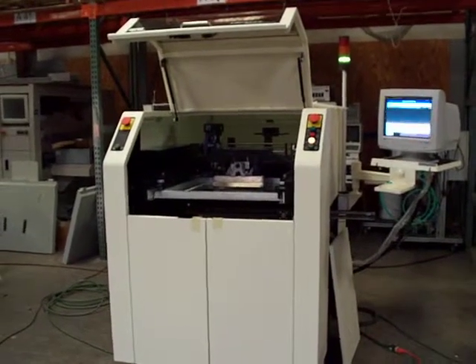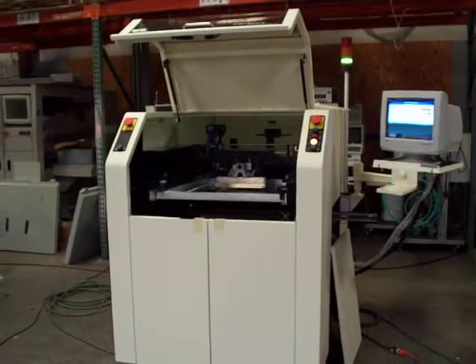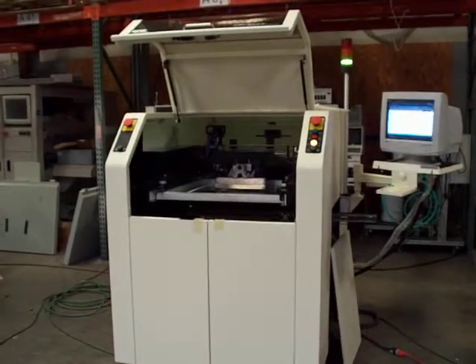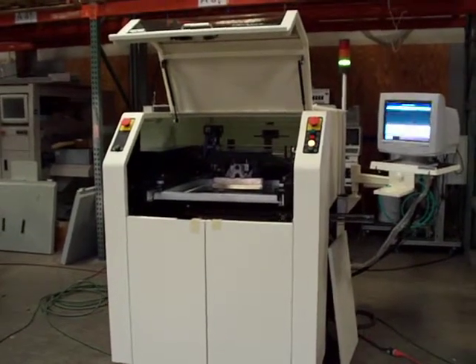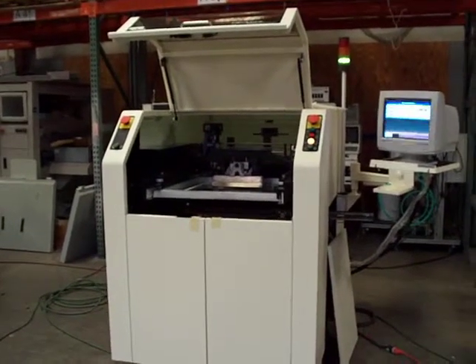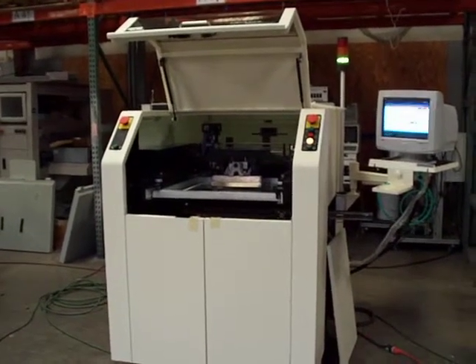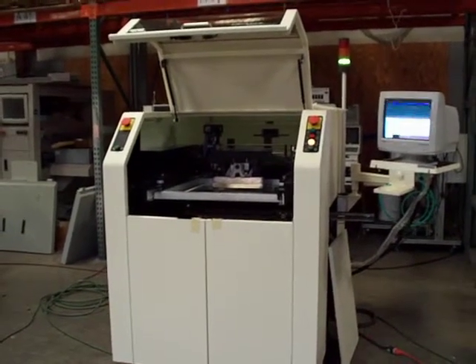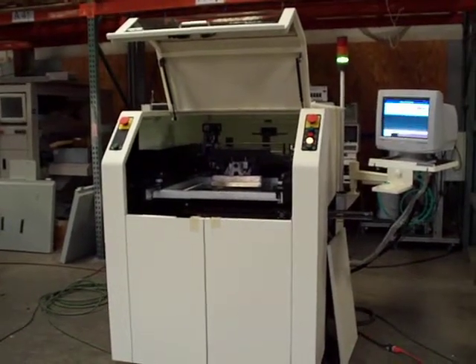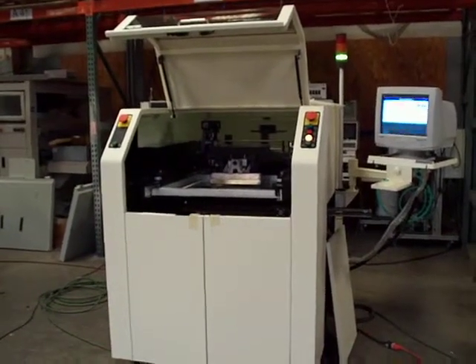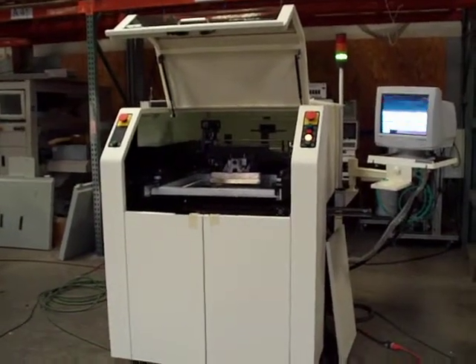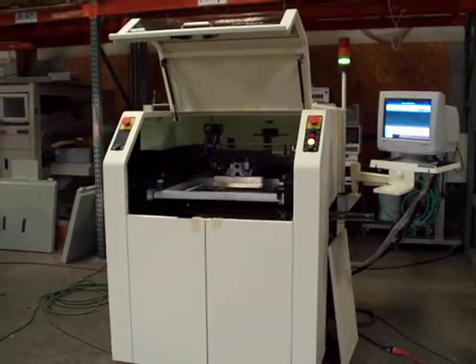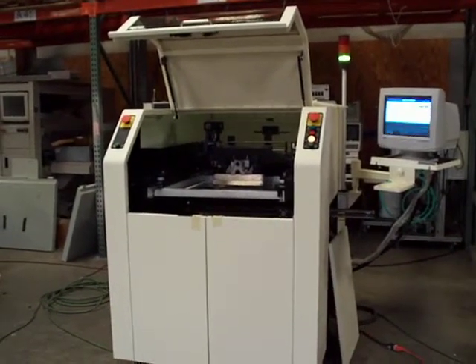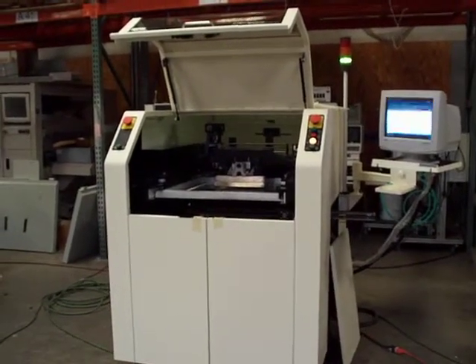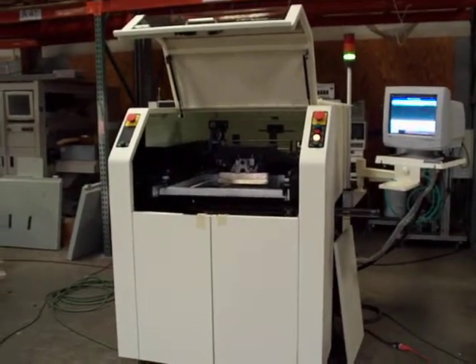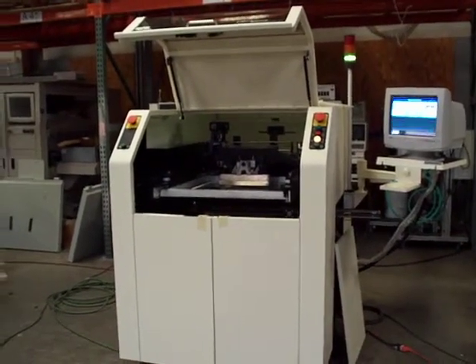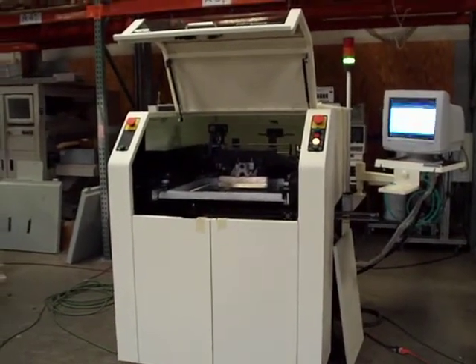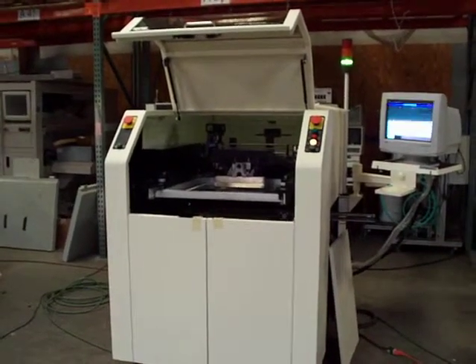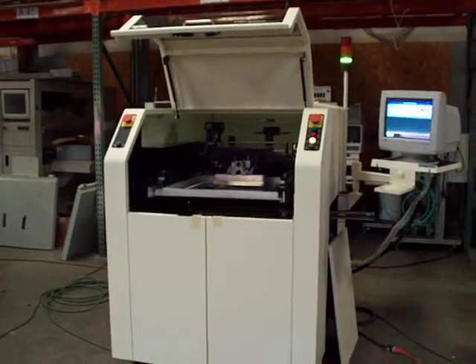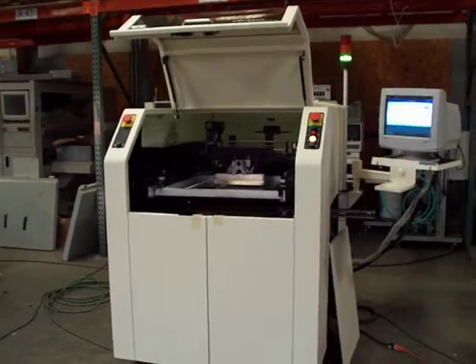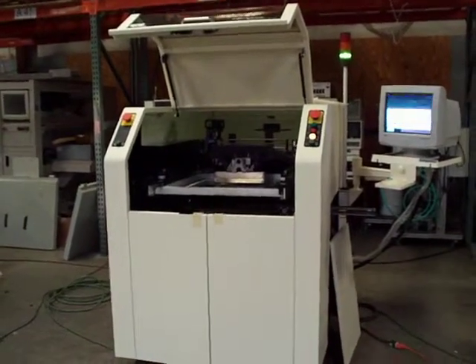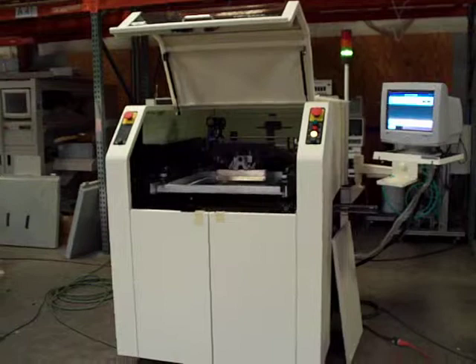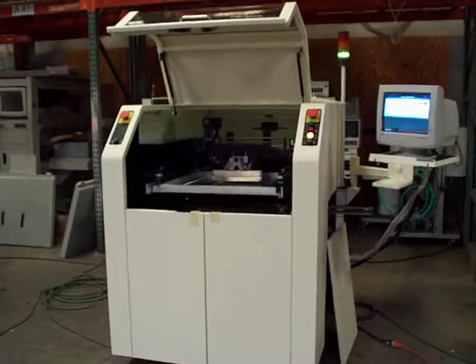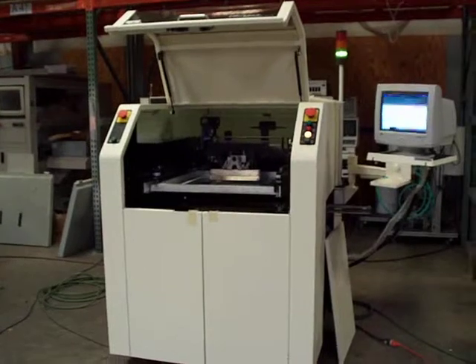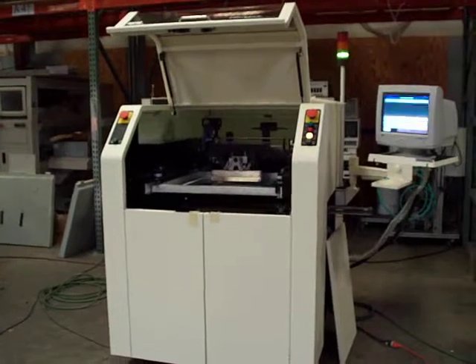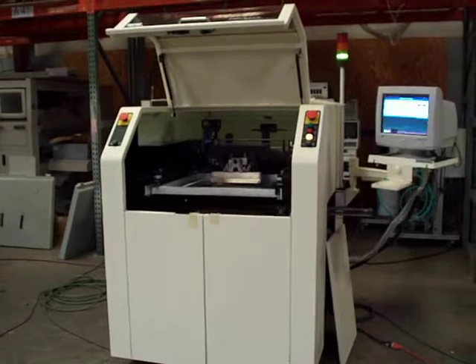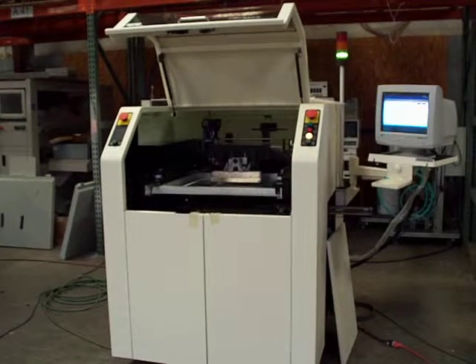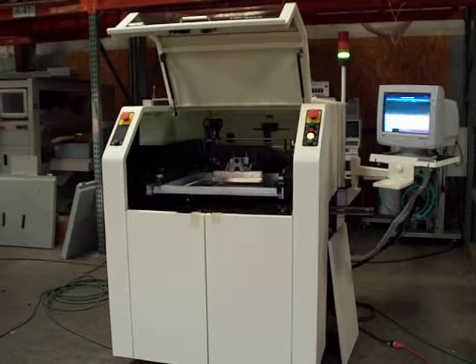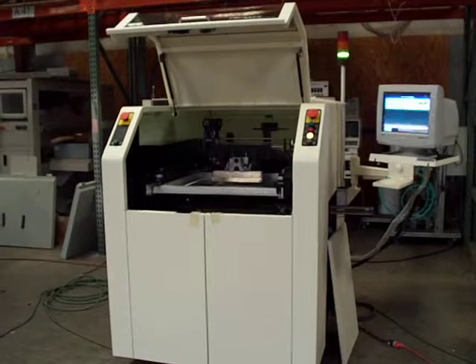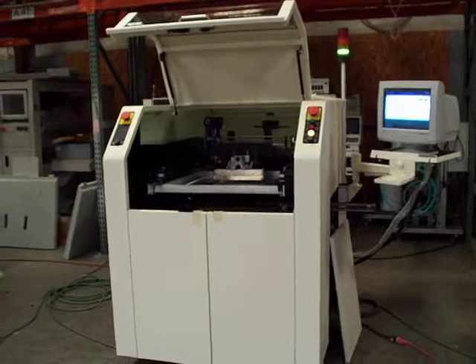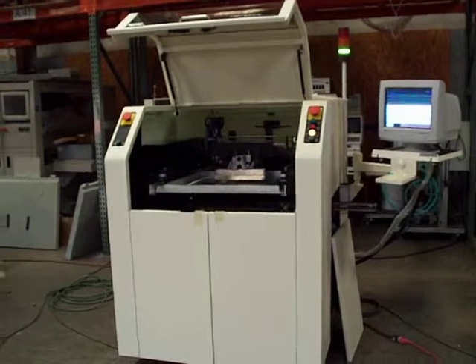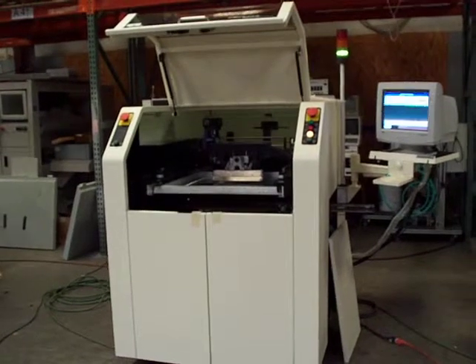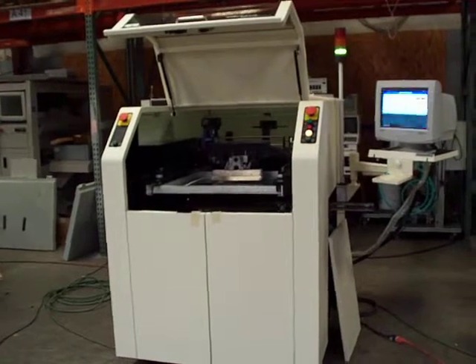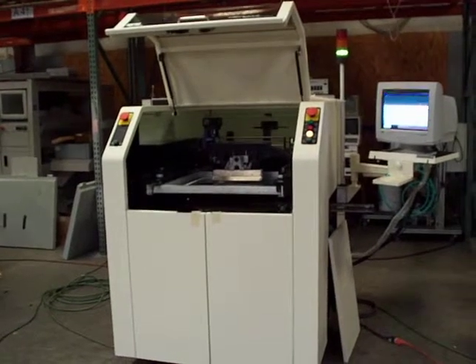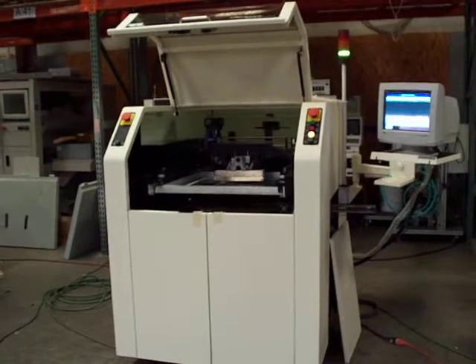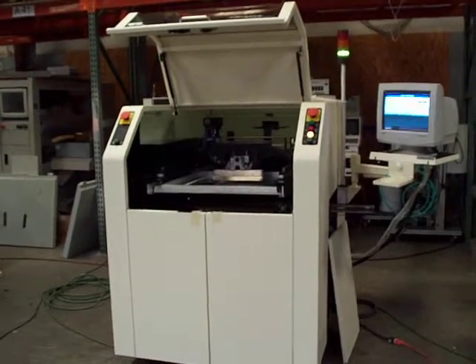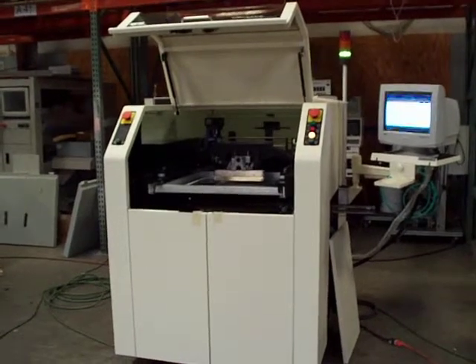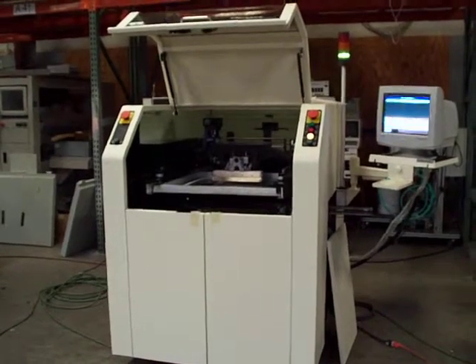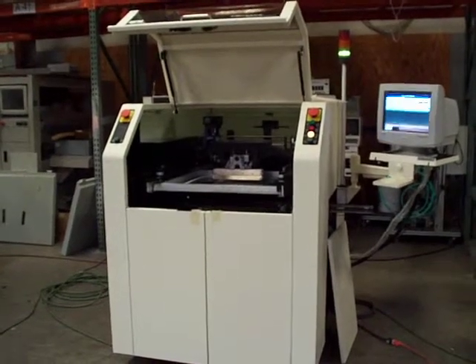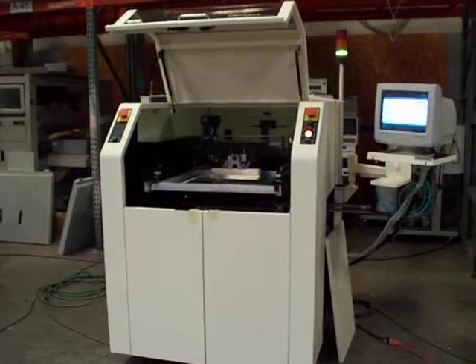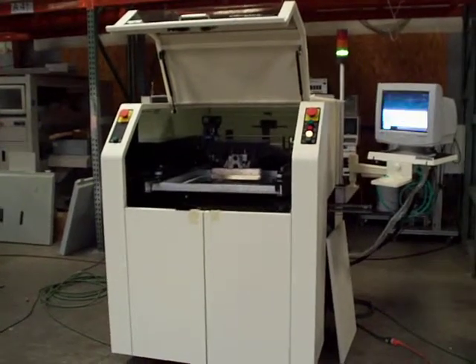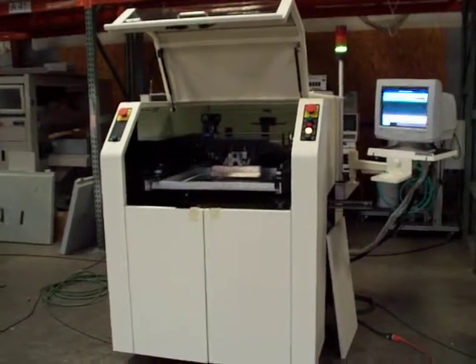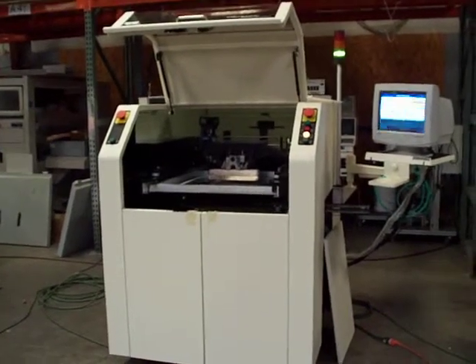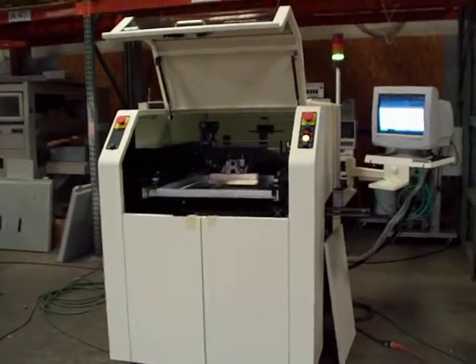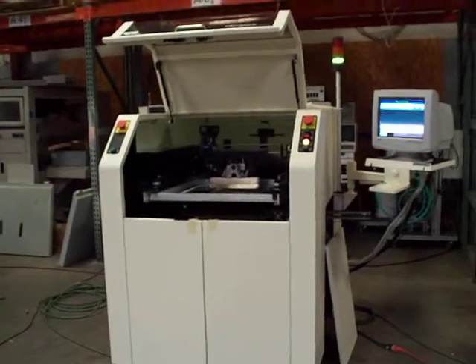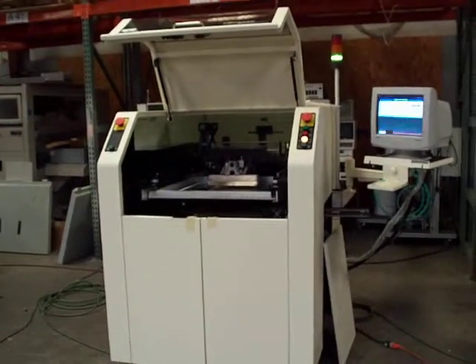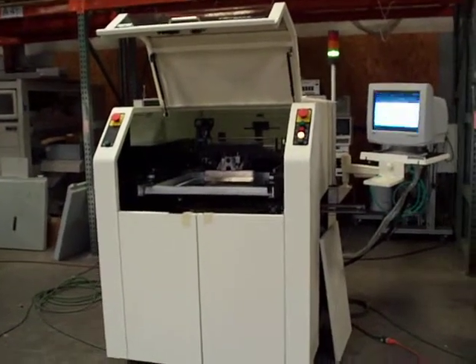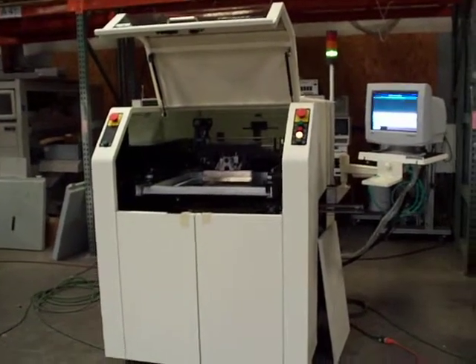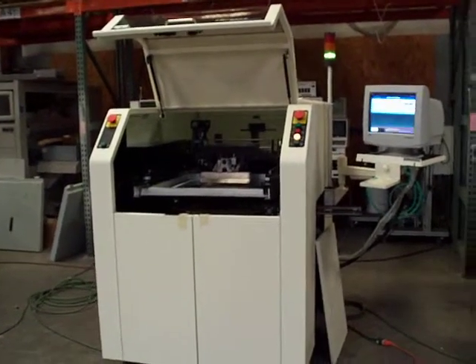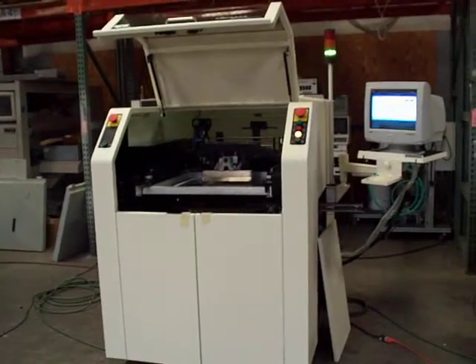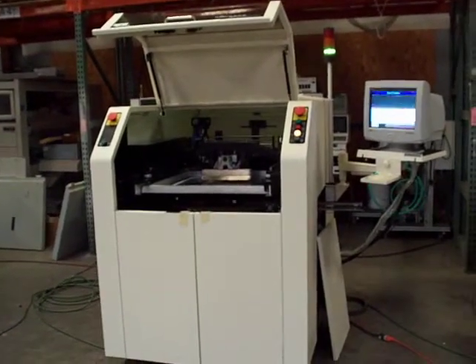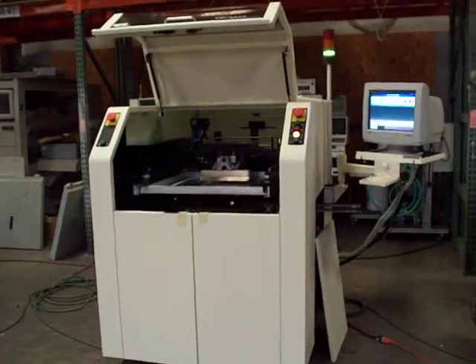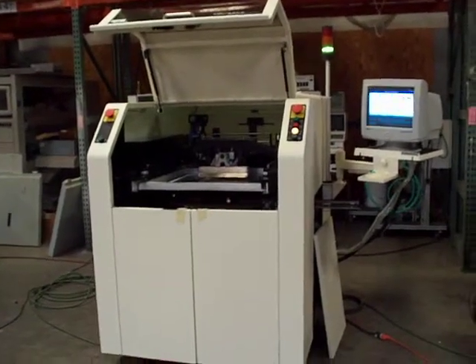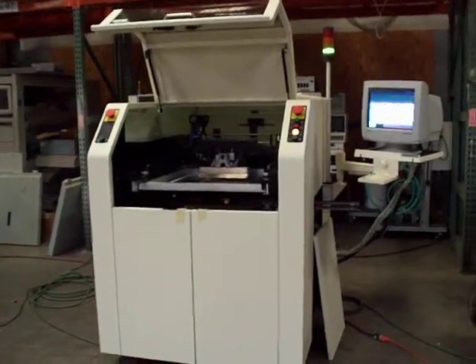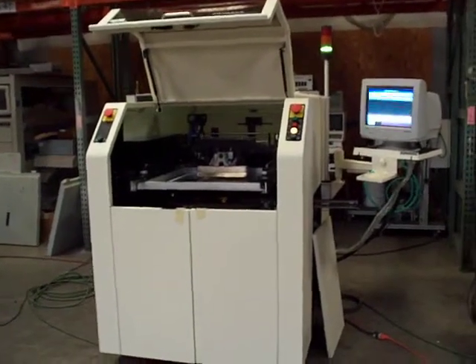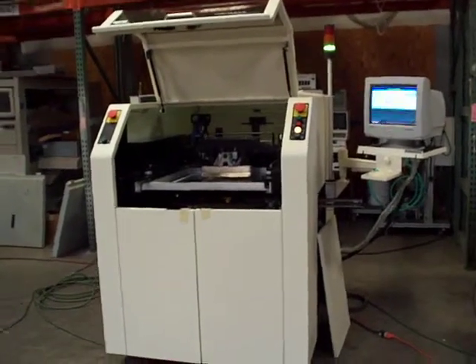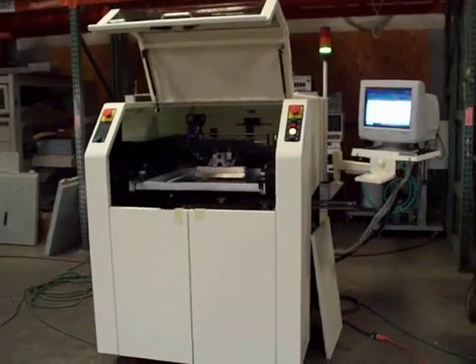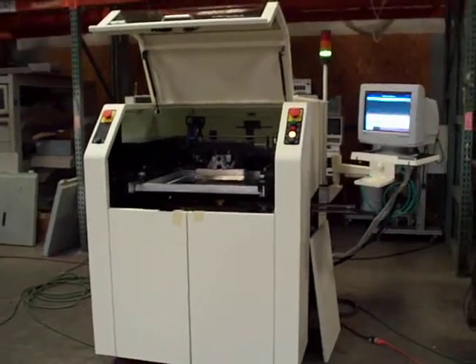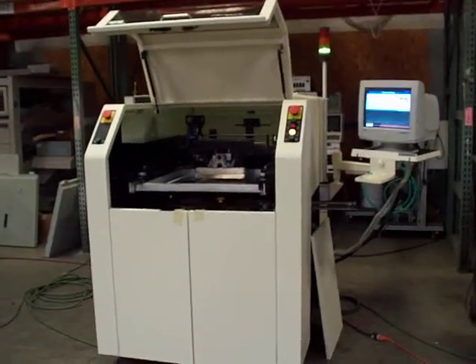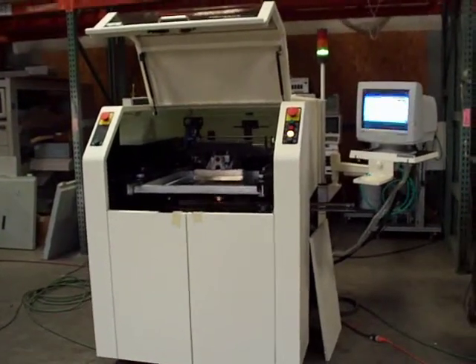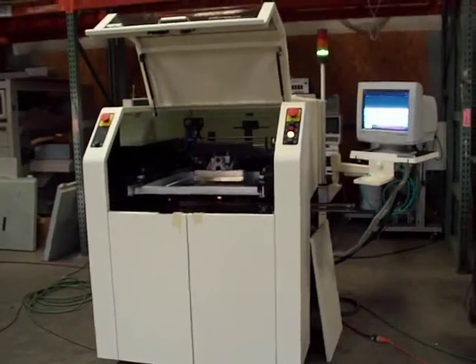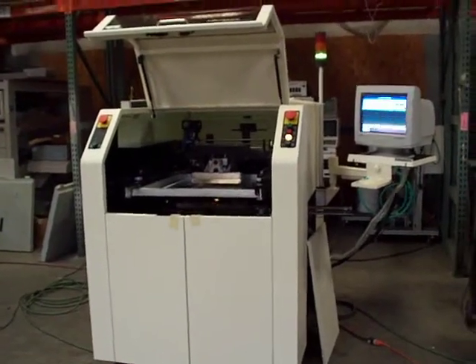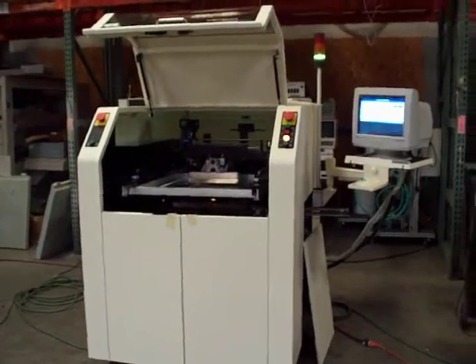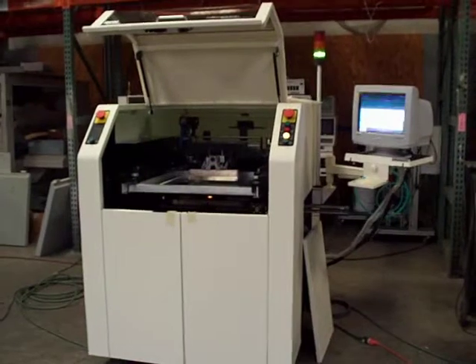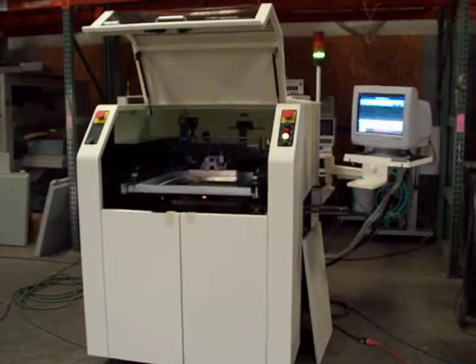This is Cardinal Circuit, a demonstration video of a refurbished MPM UP 2000.